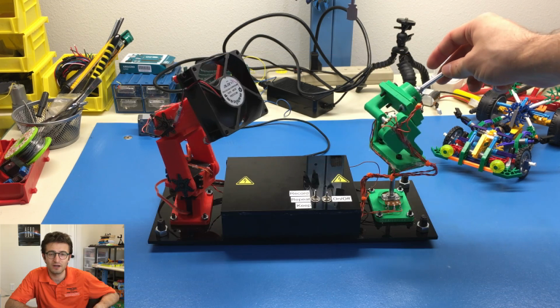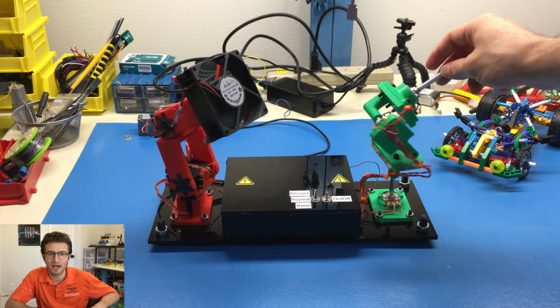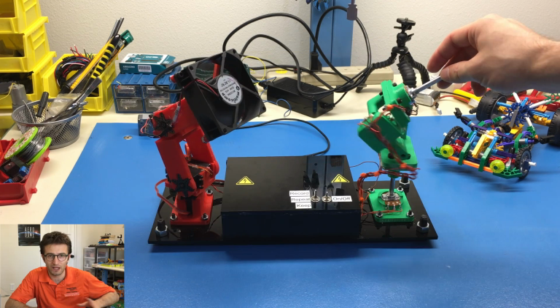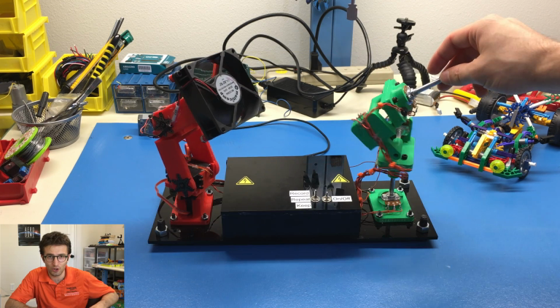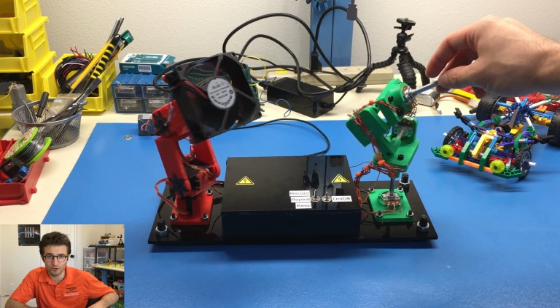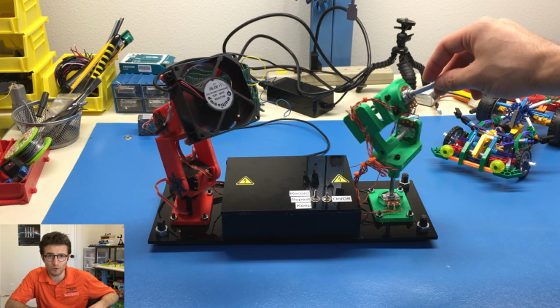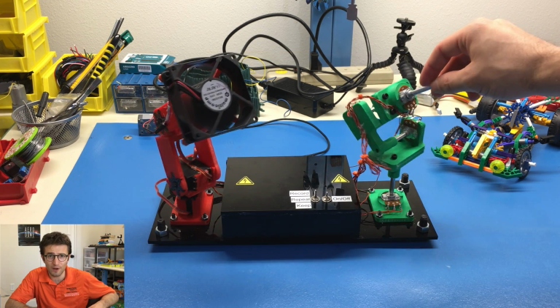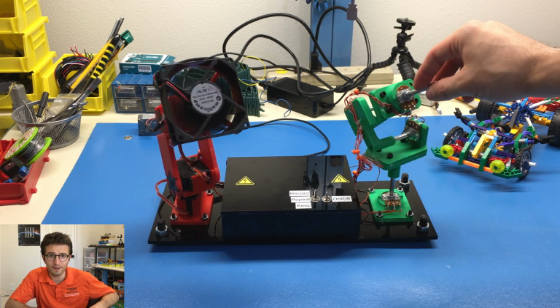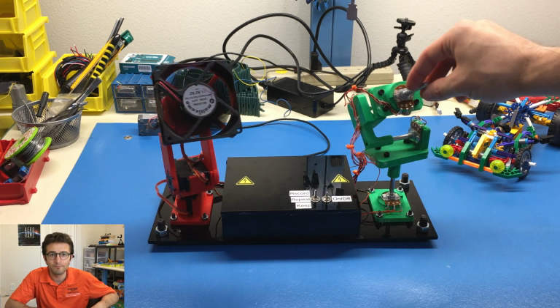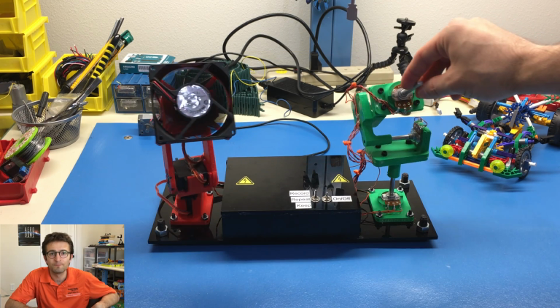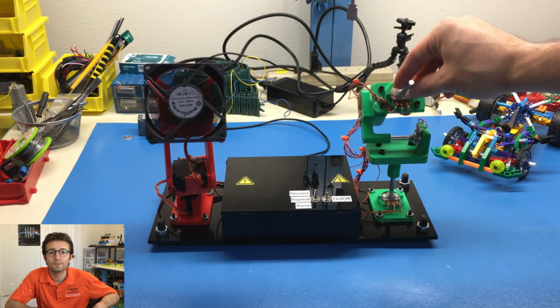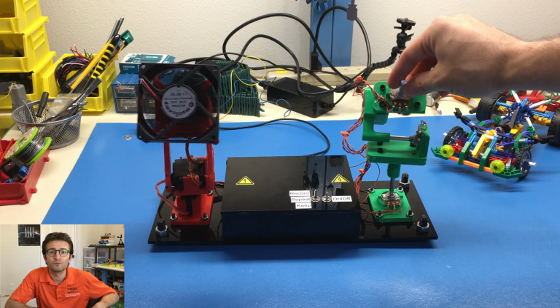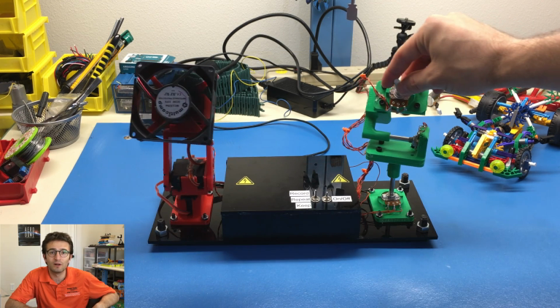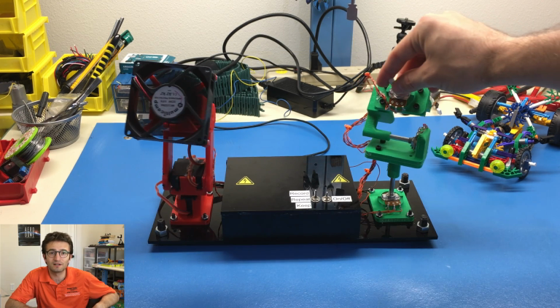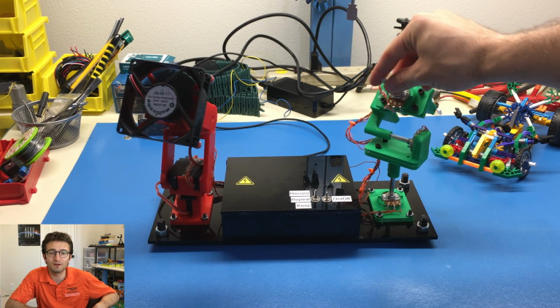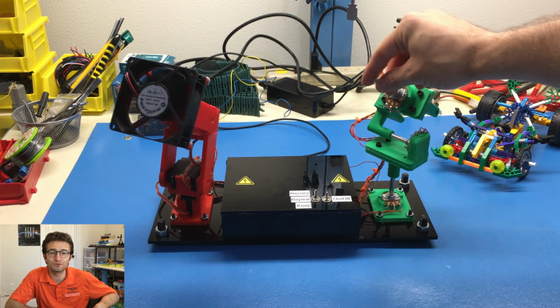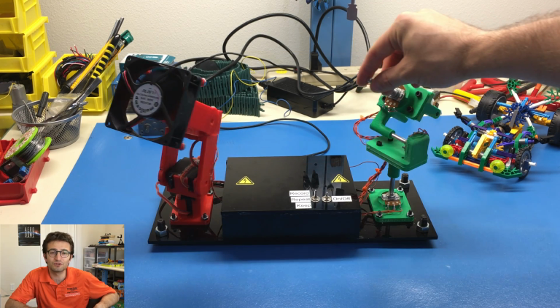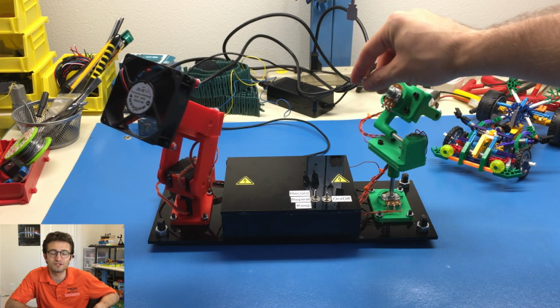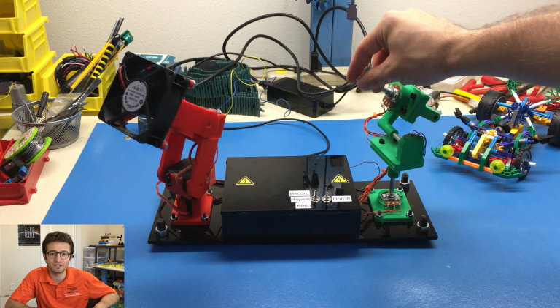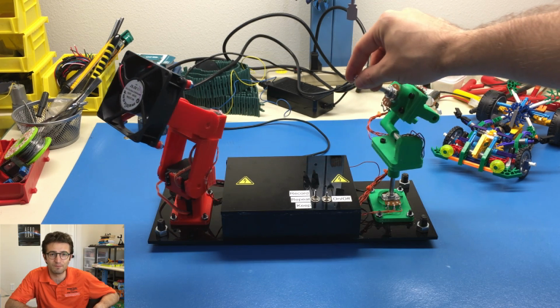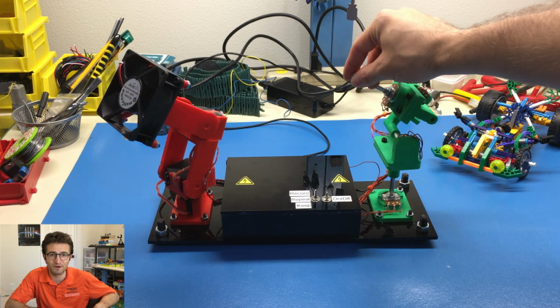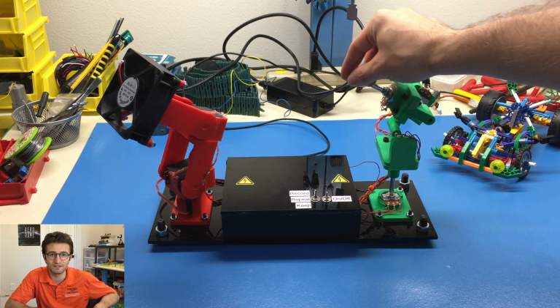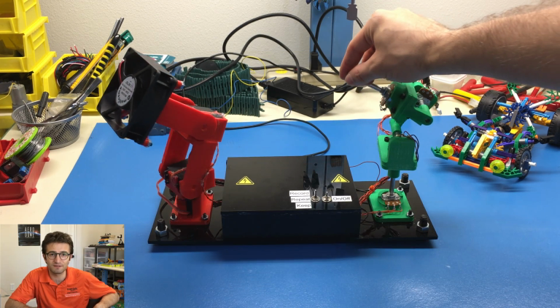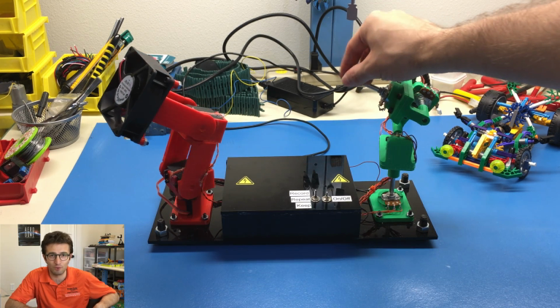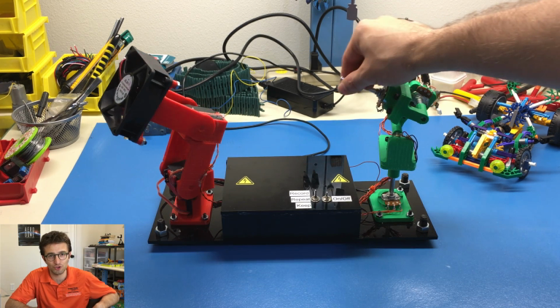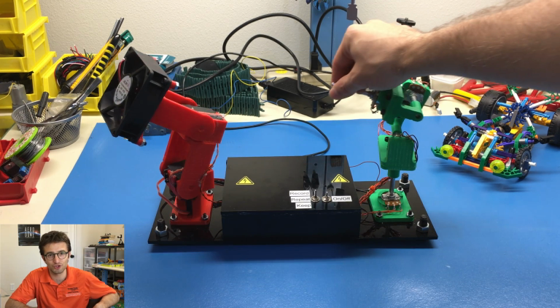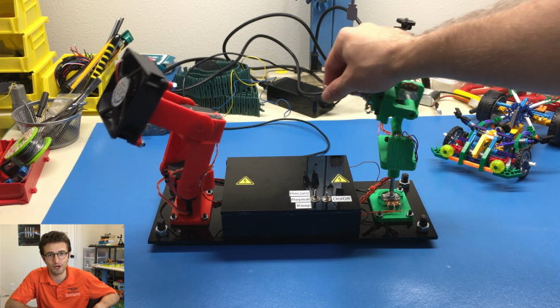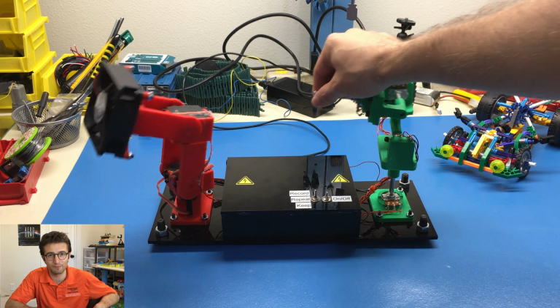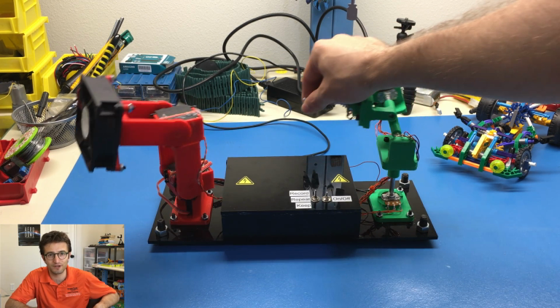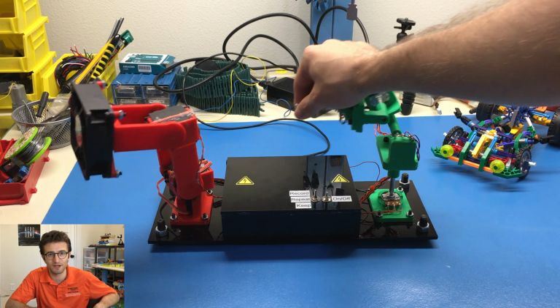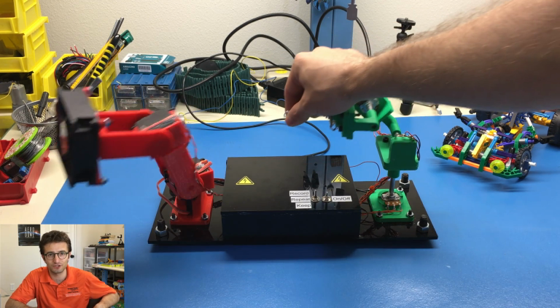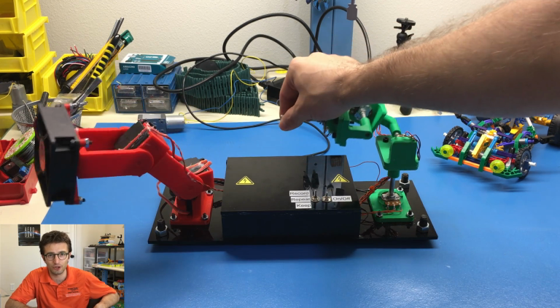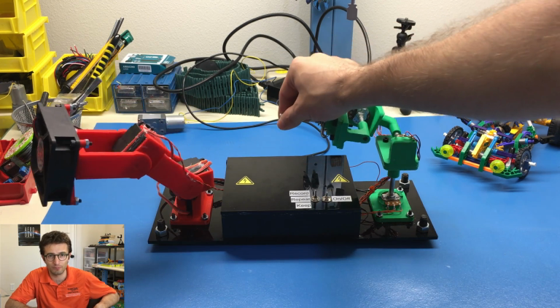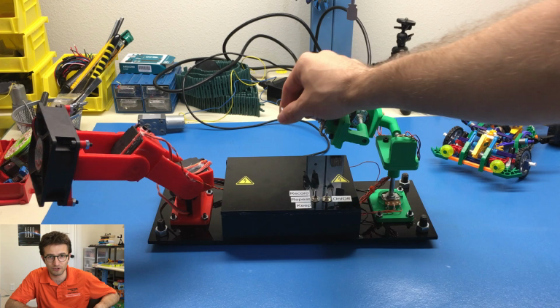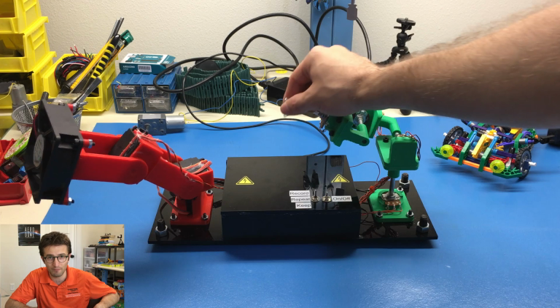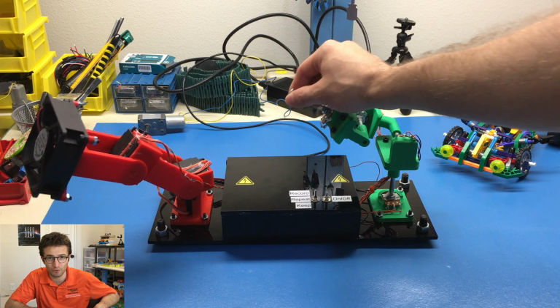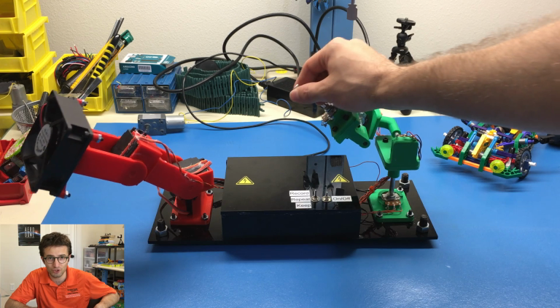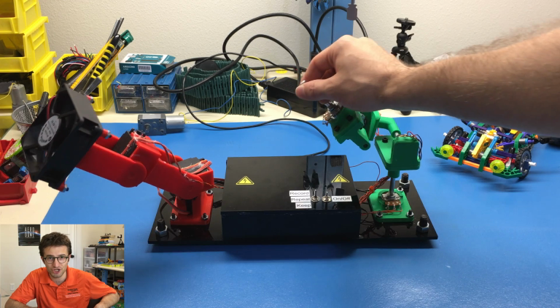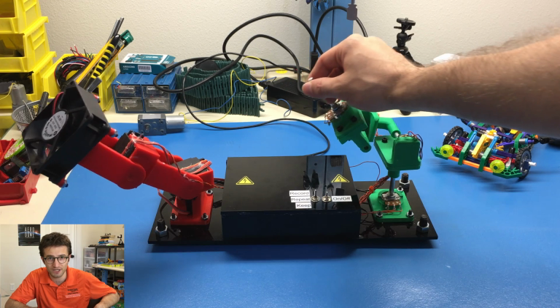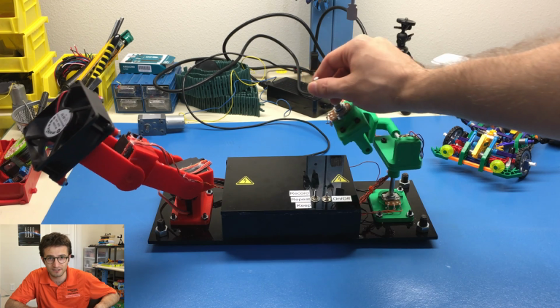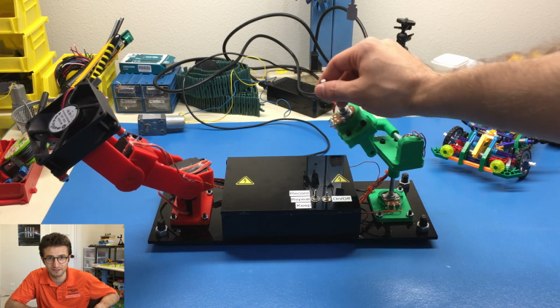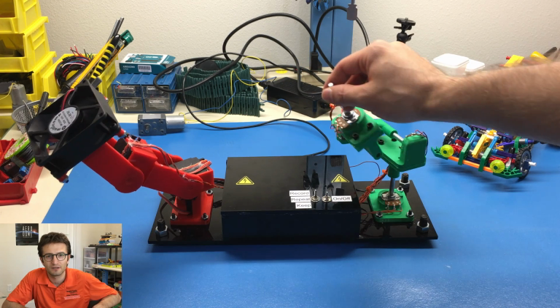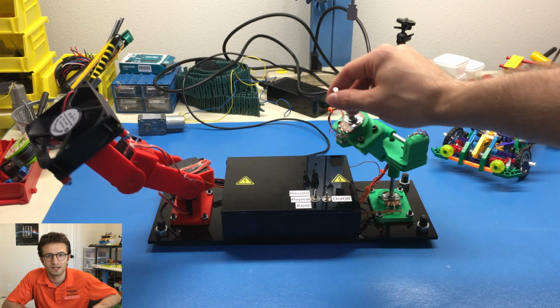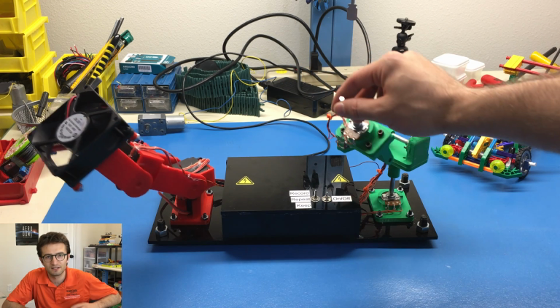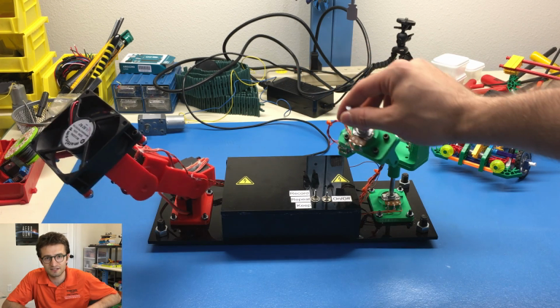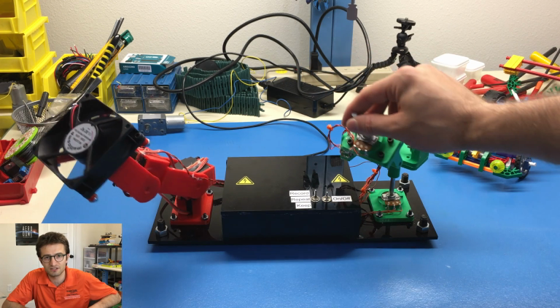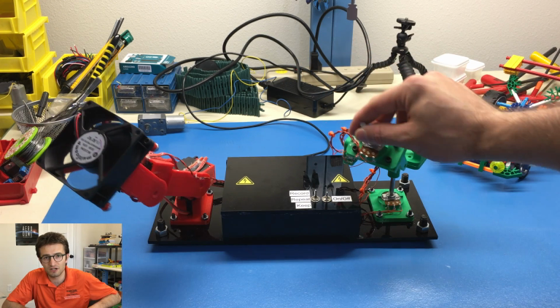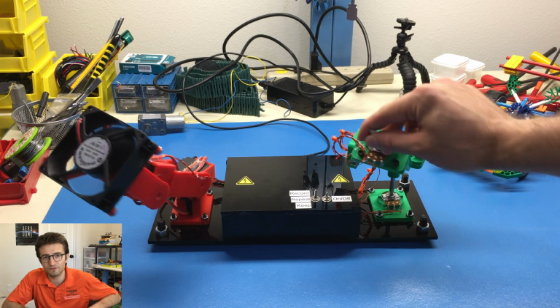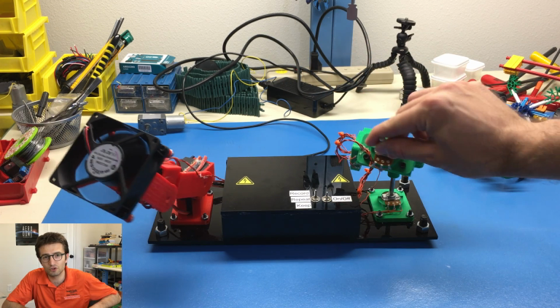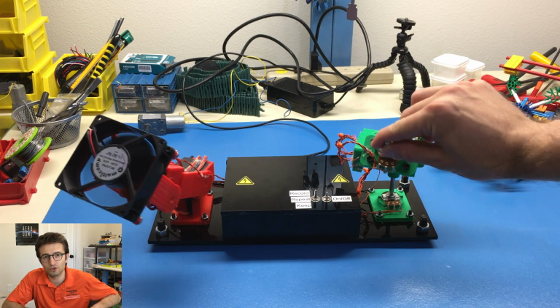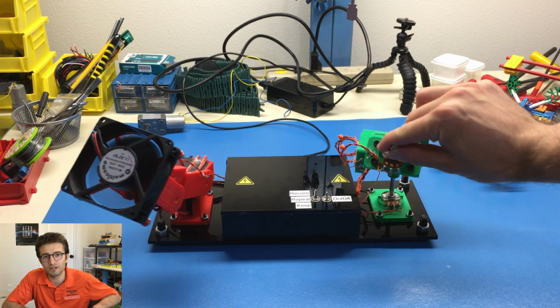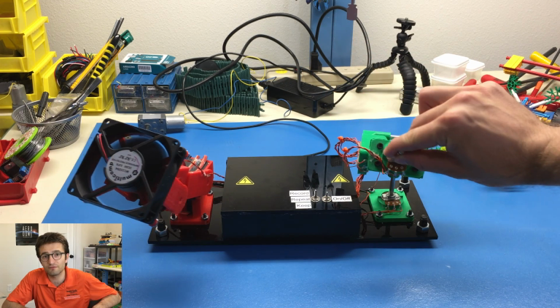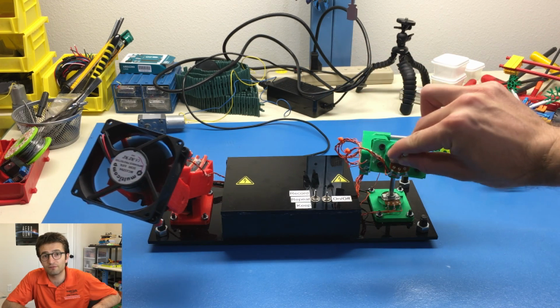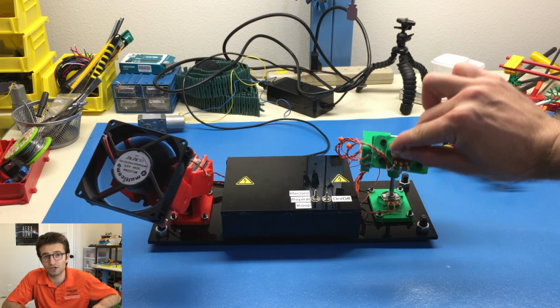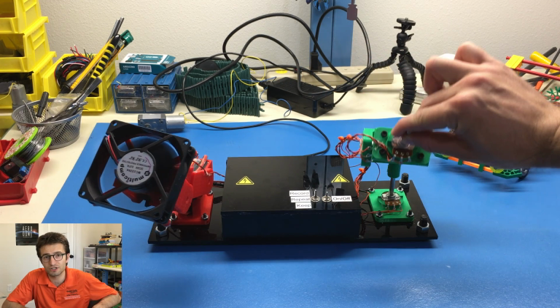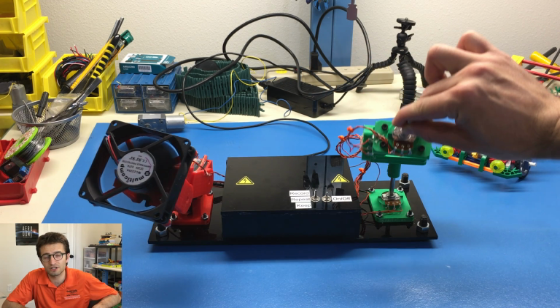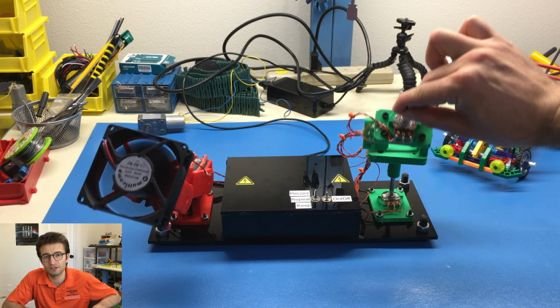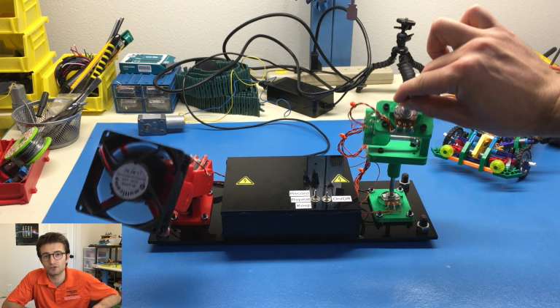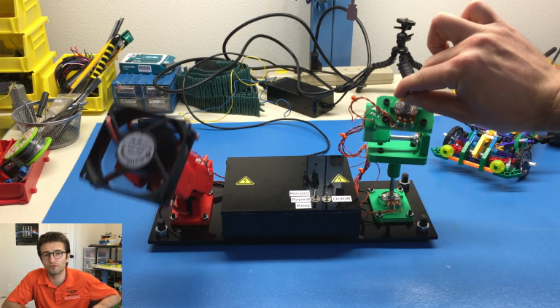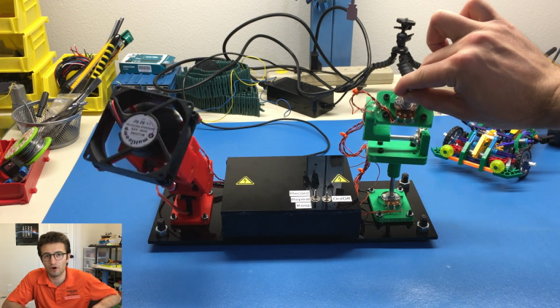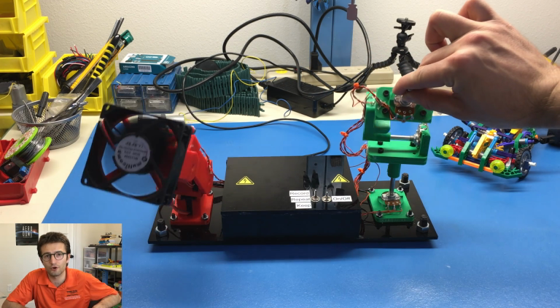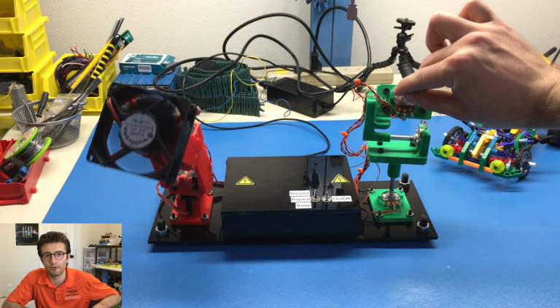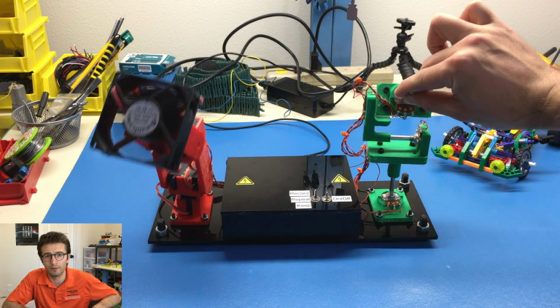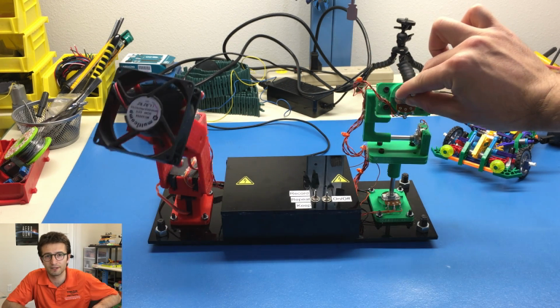Hello everyone, welcome to the 3D printed motion replicator robot arm project. Let's start with looking at the functionalities of our robot.